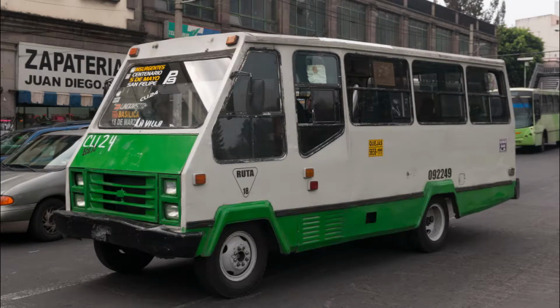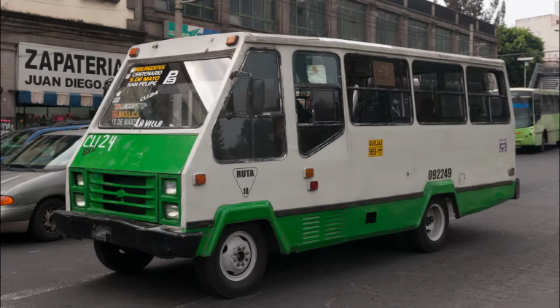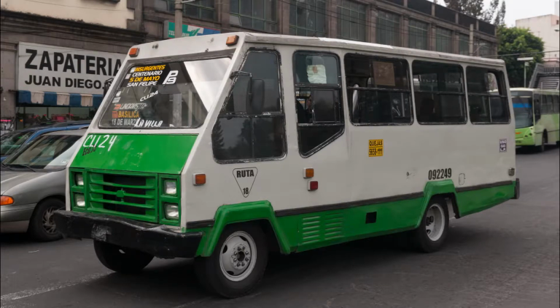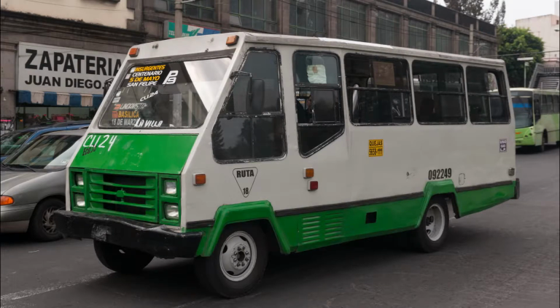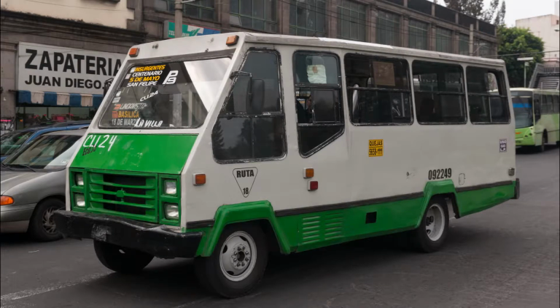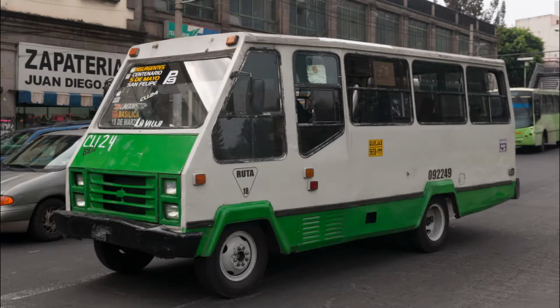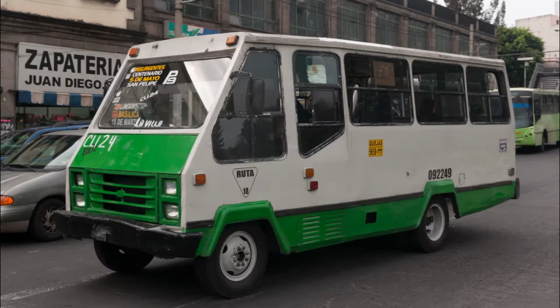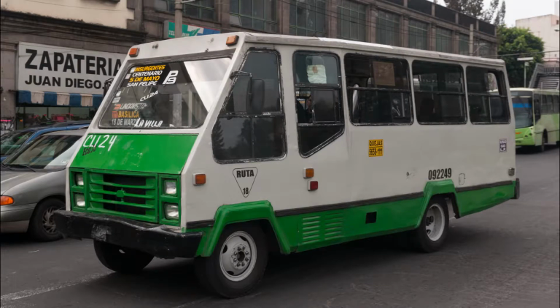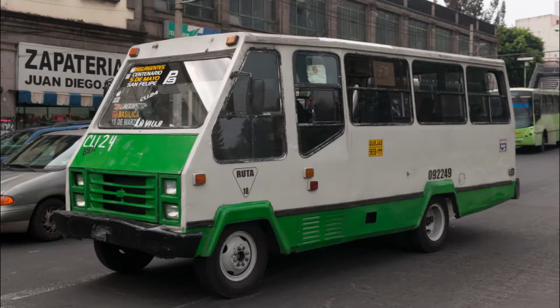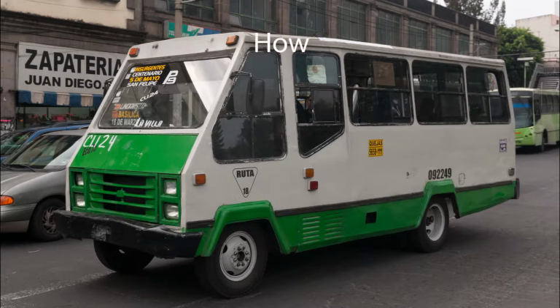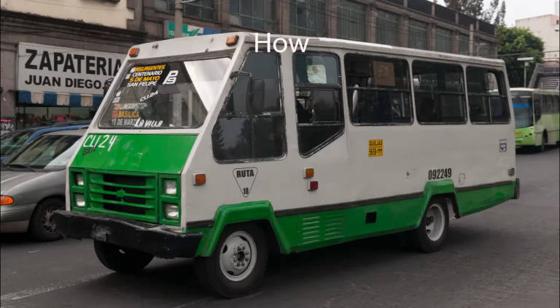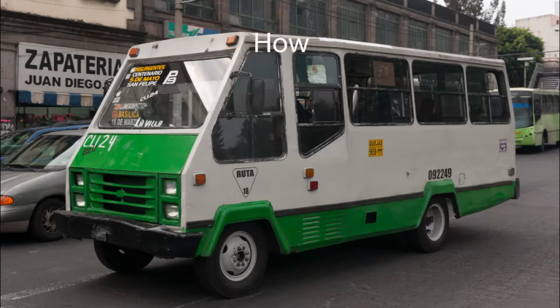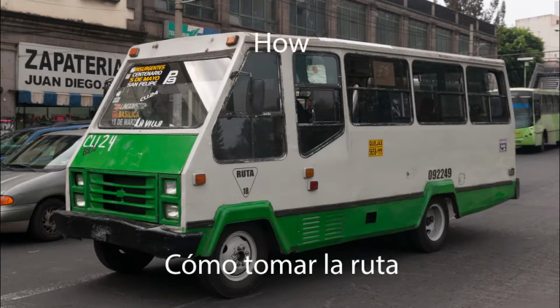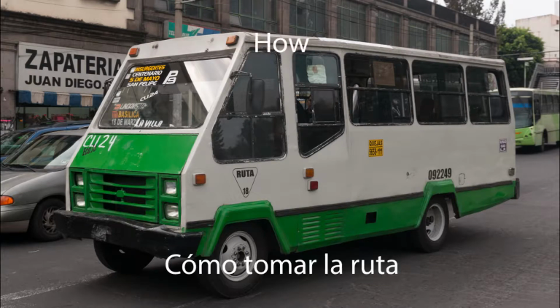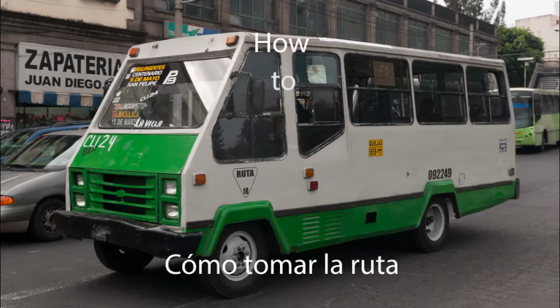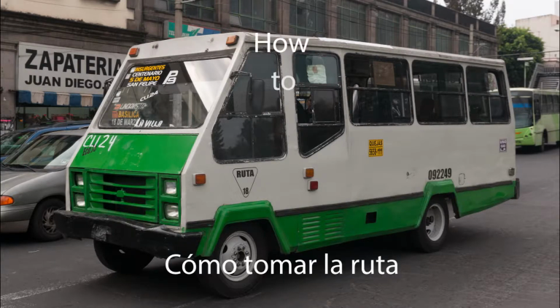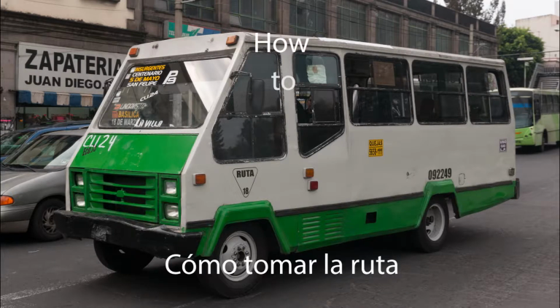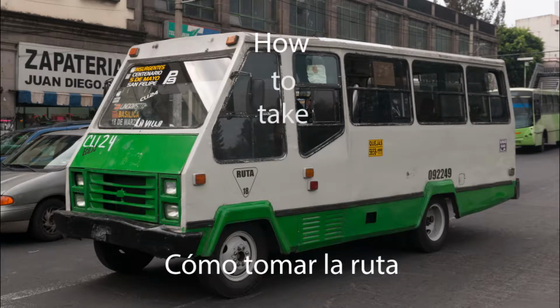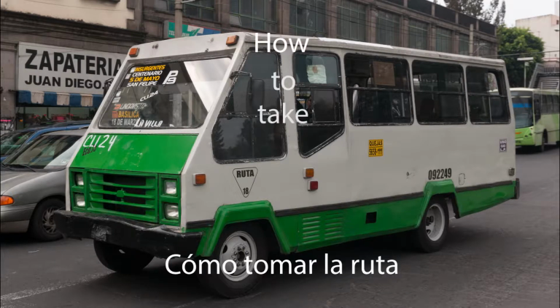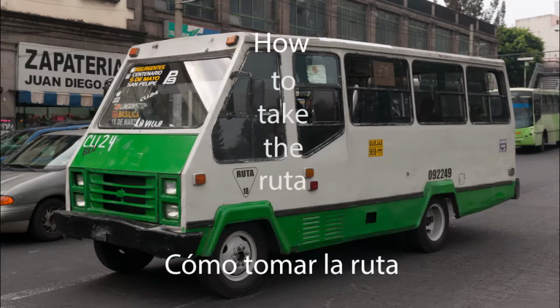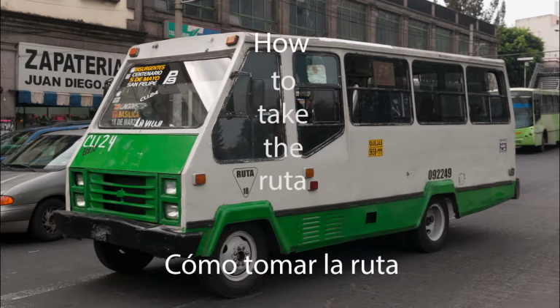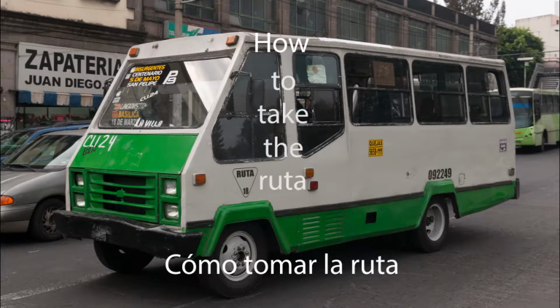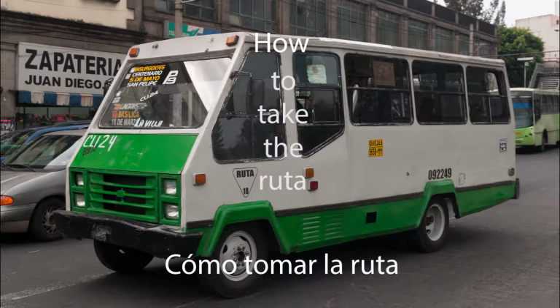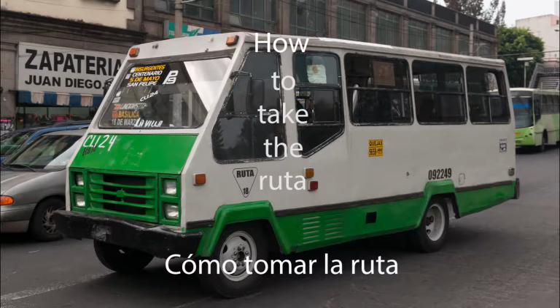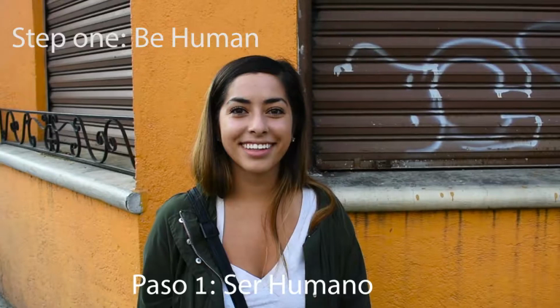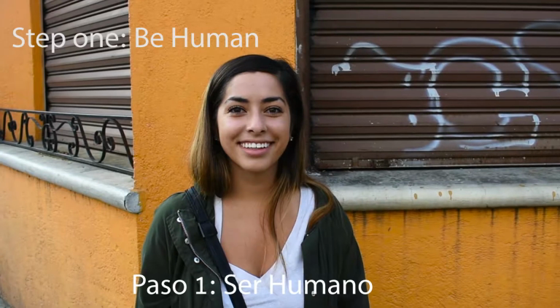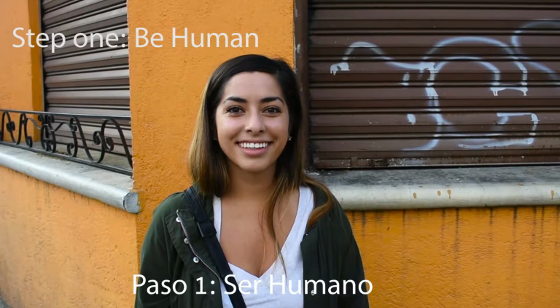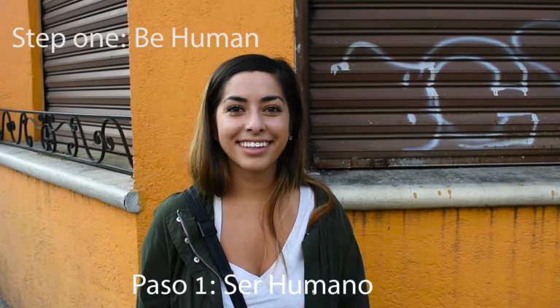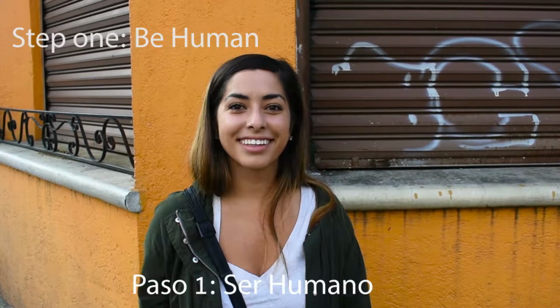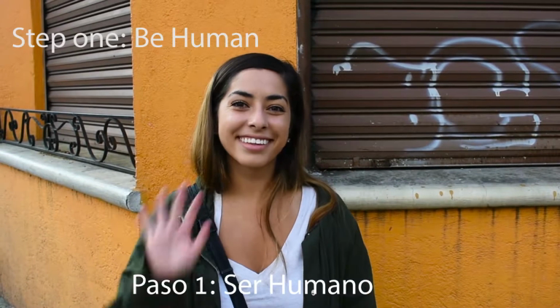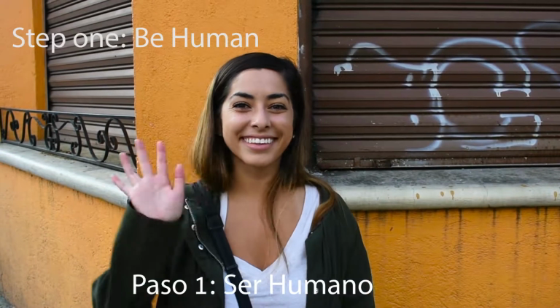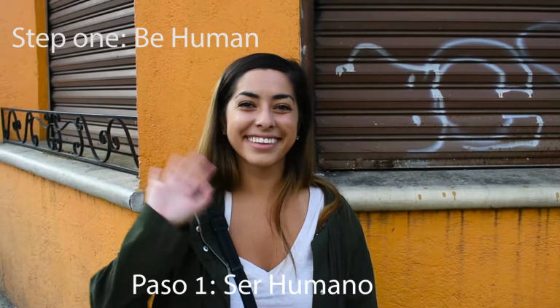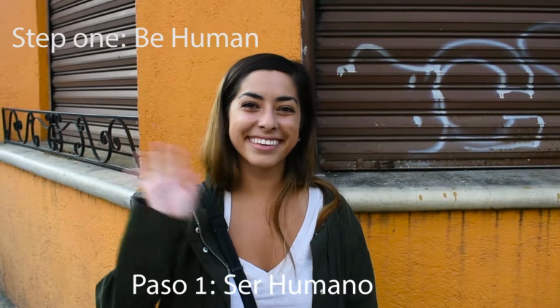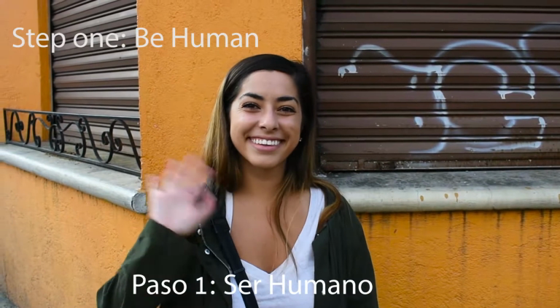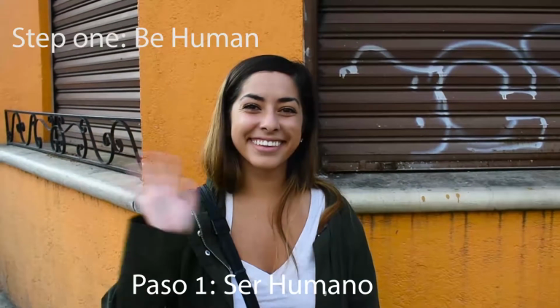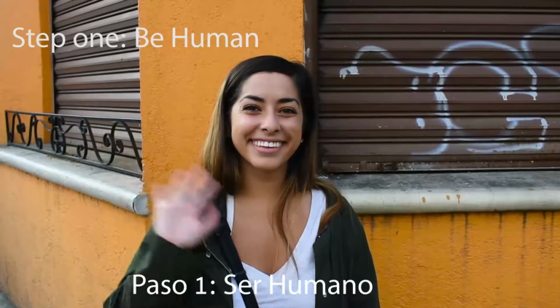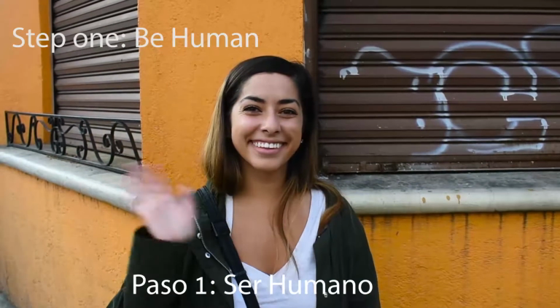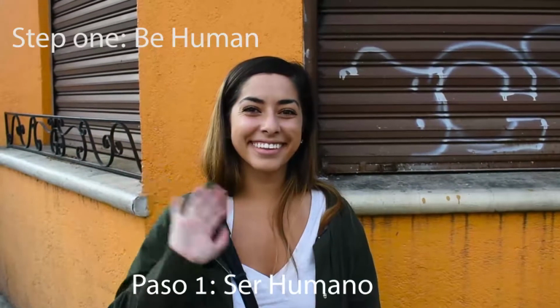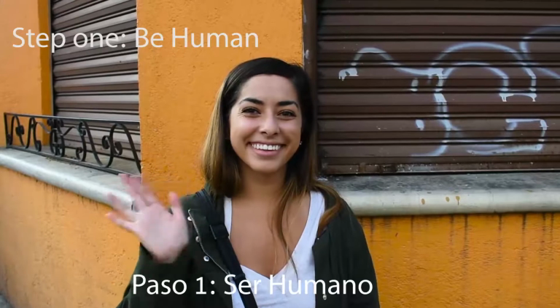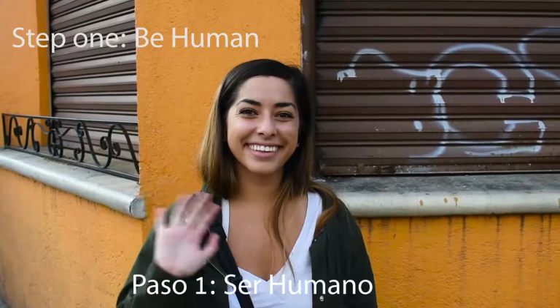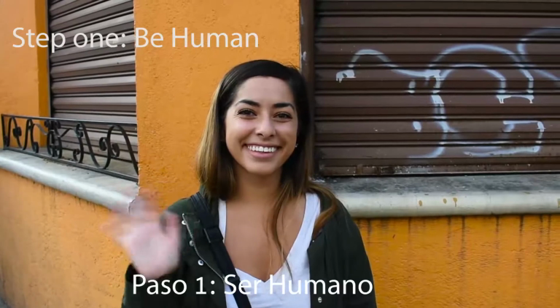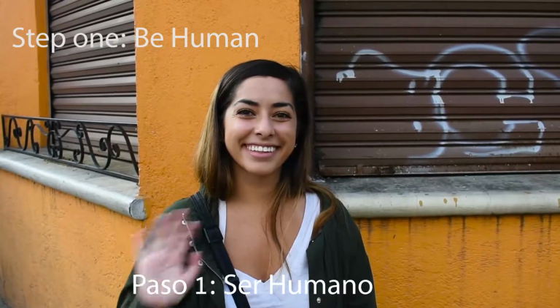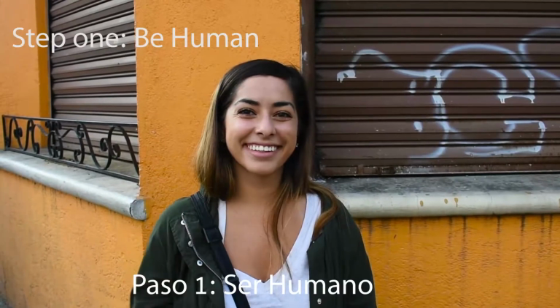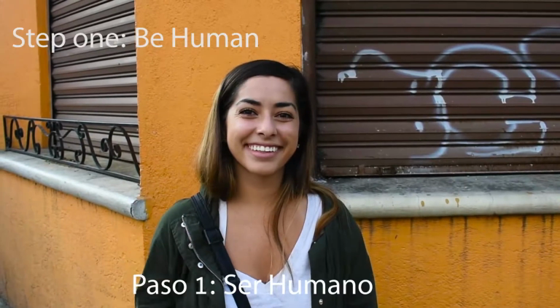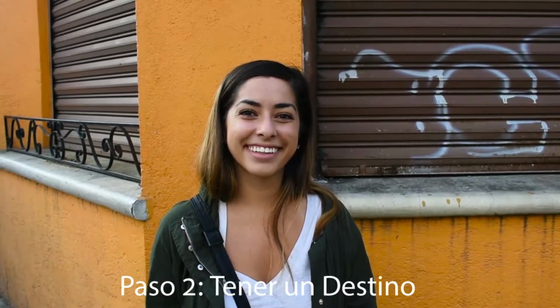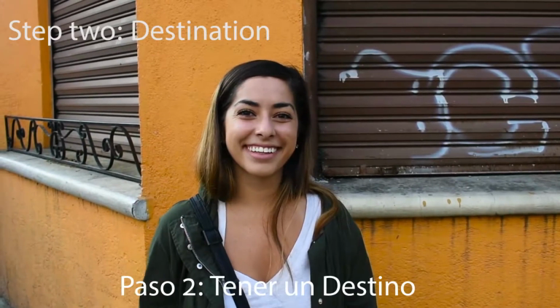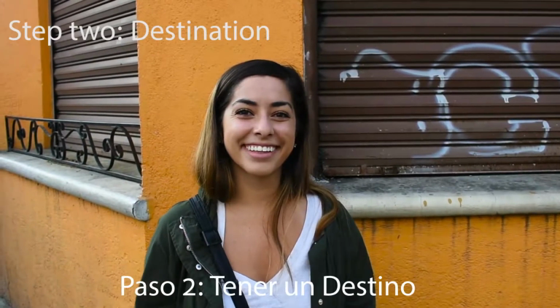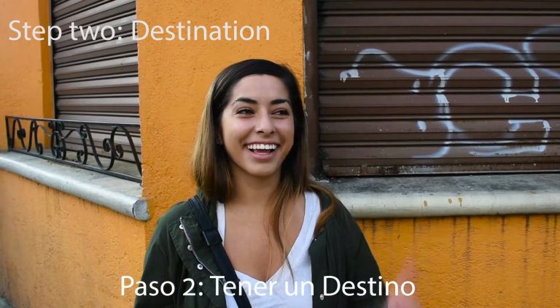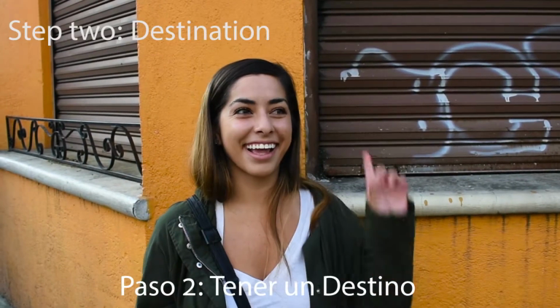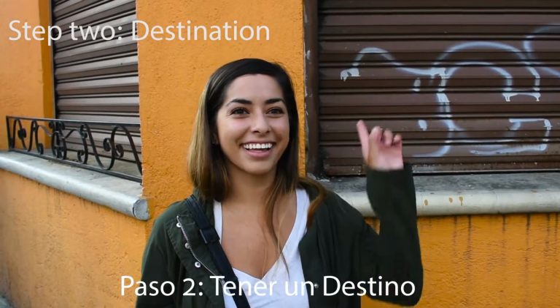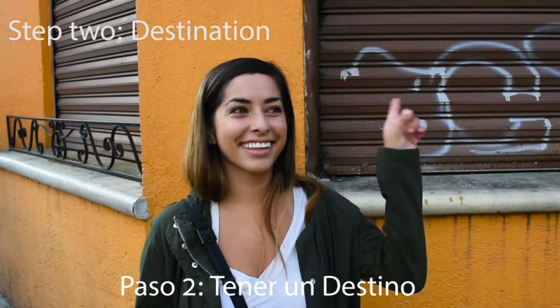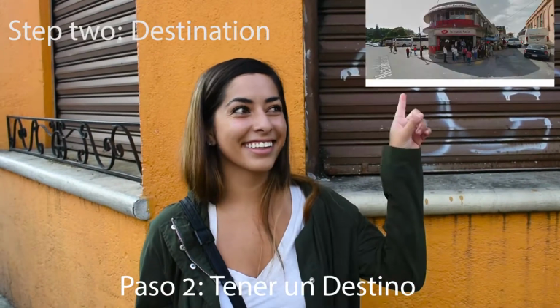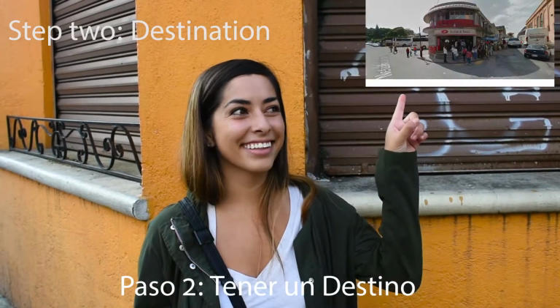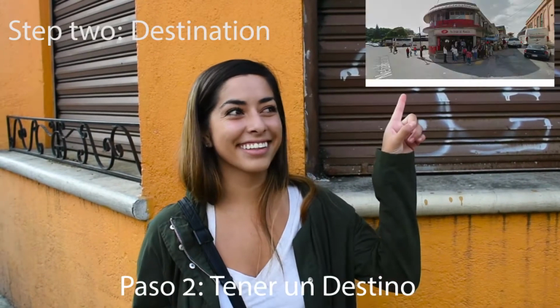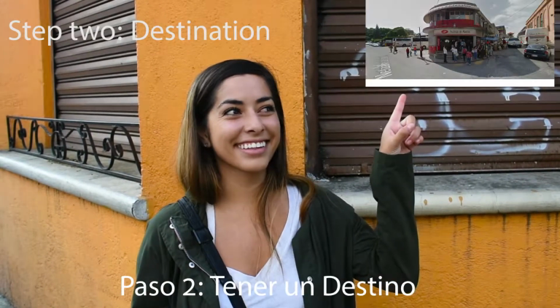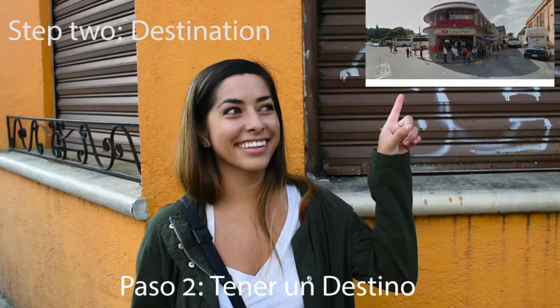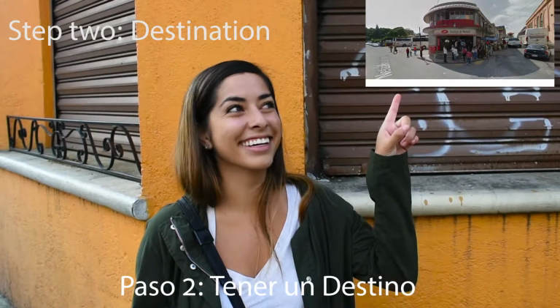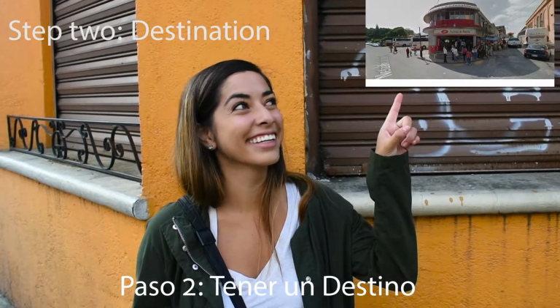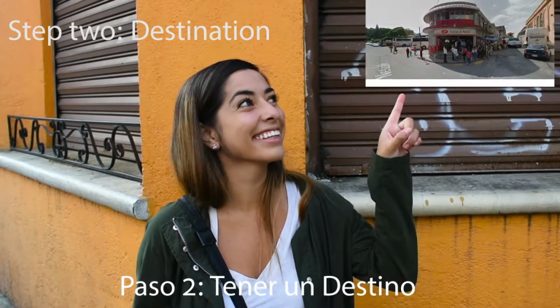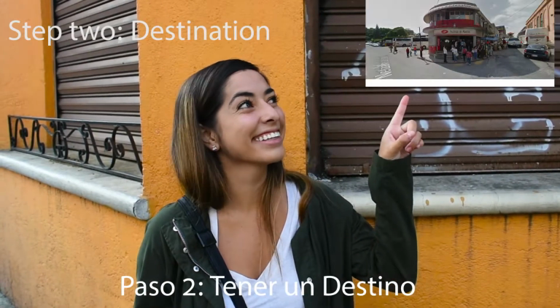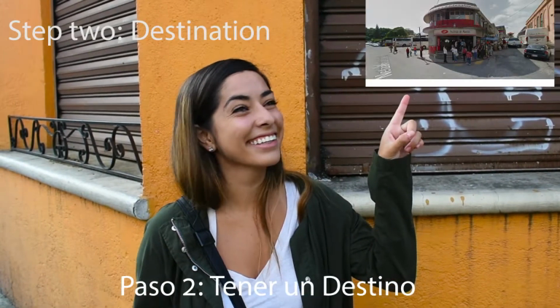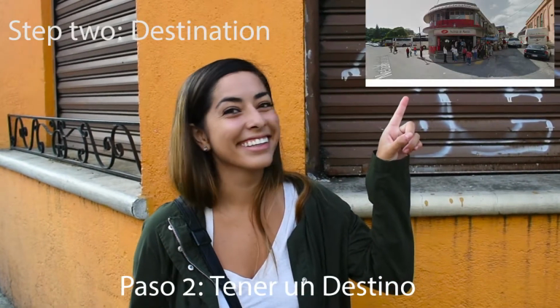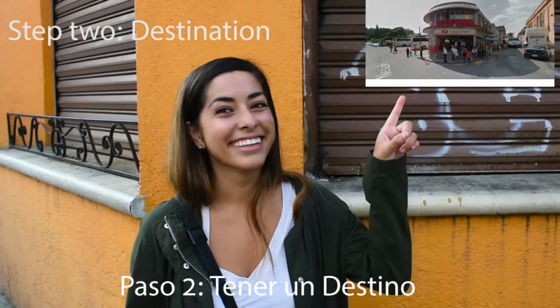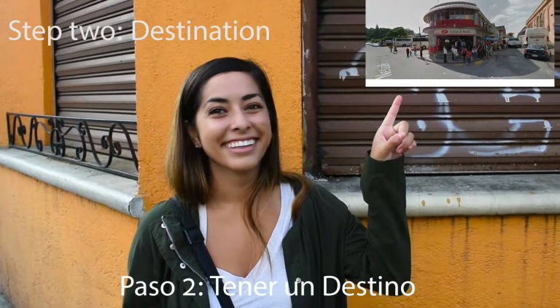Quick steps on how to take the ruta. Step one: be a human. Step two: have a destination.